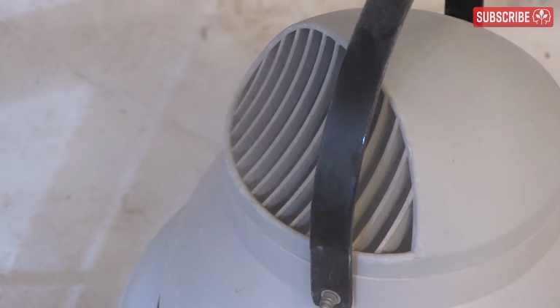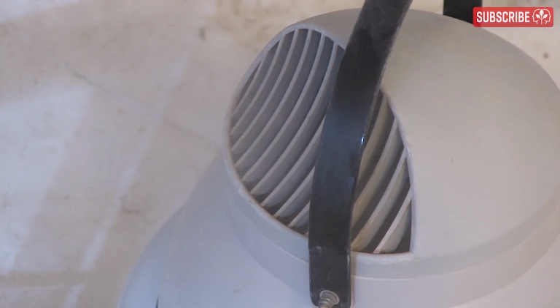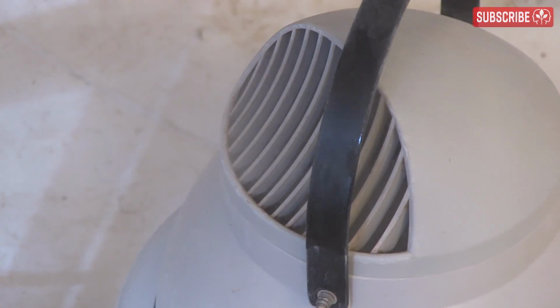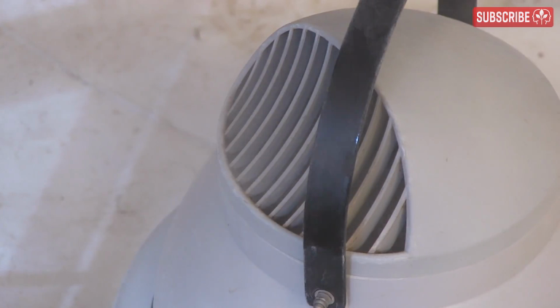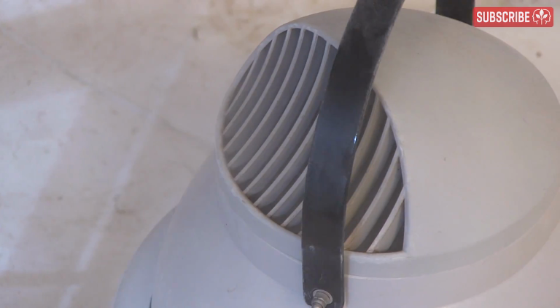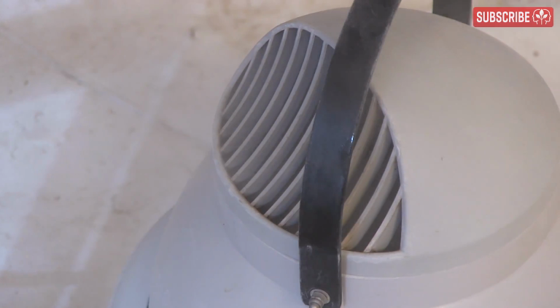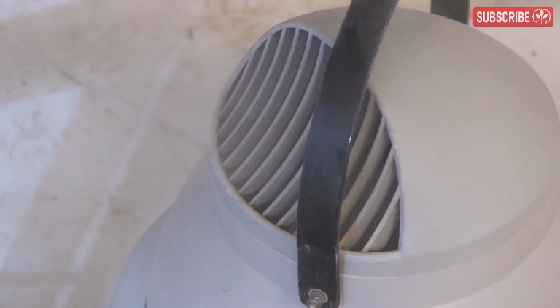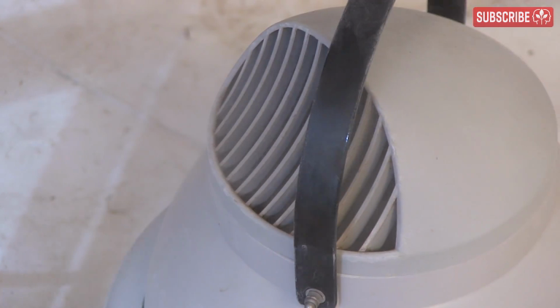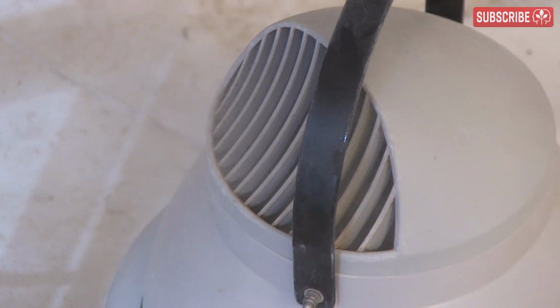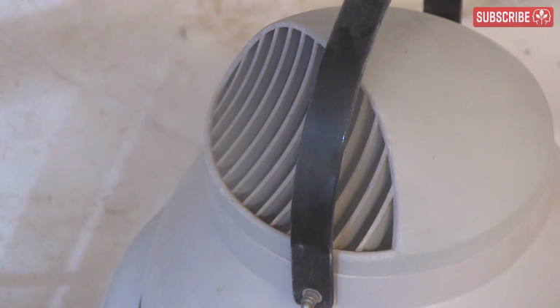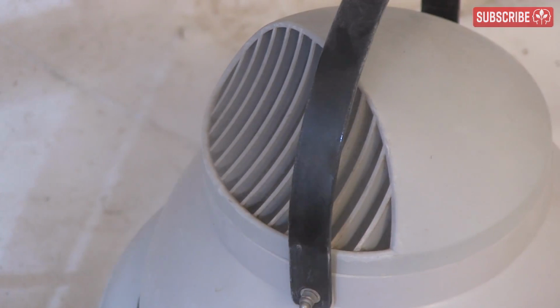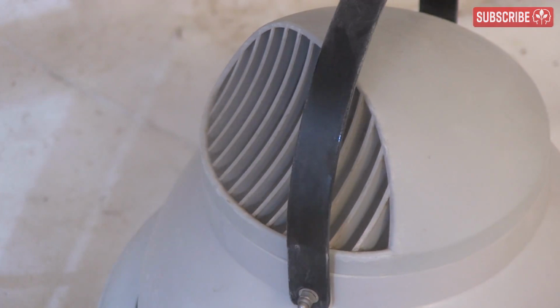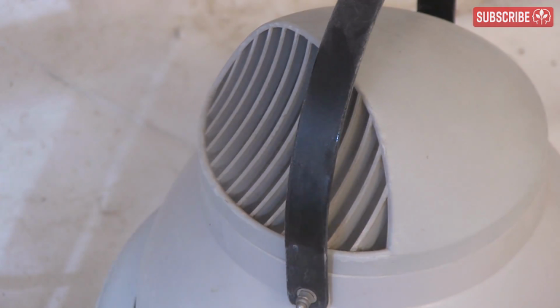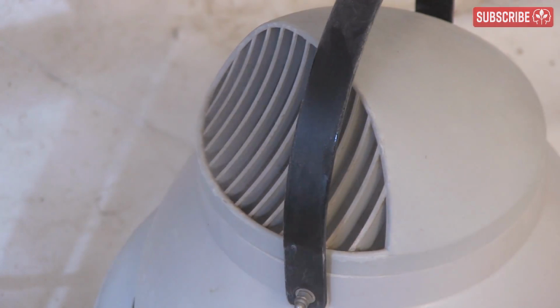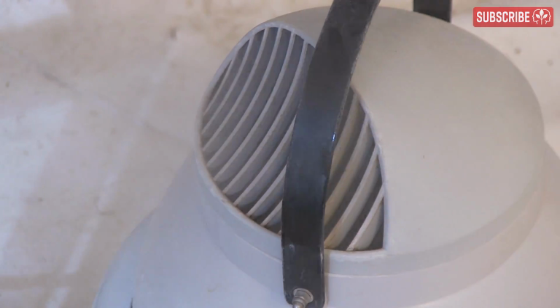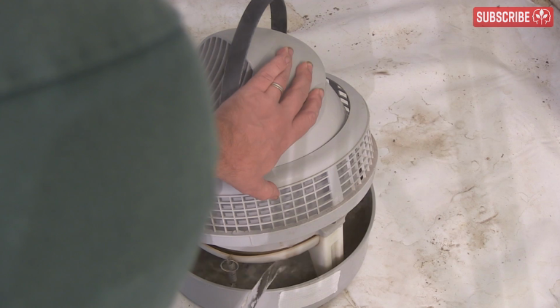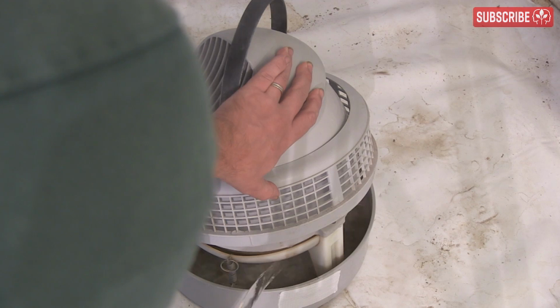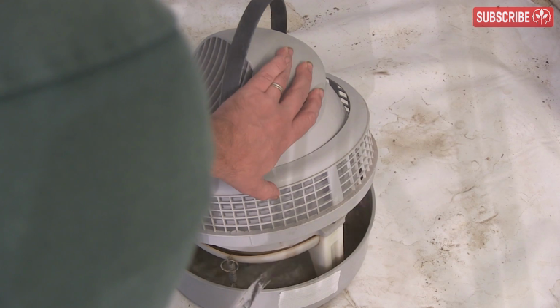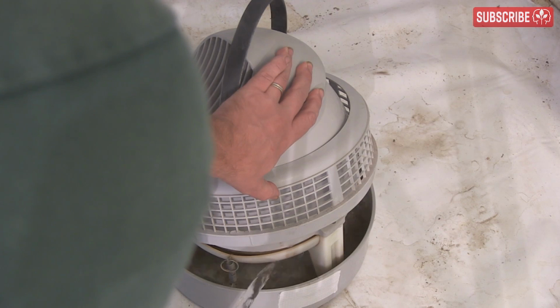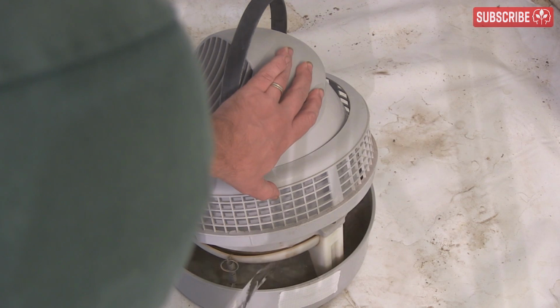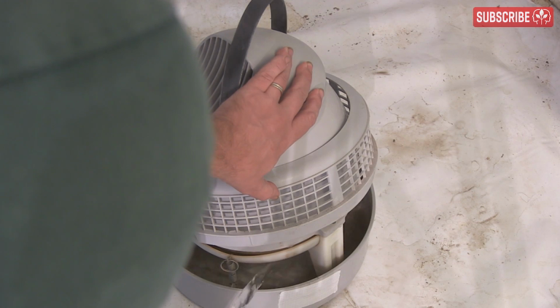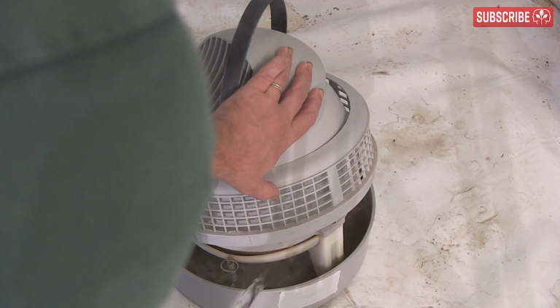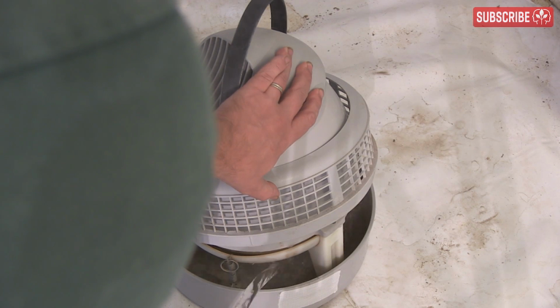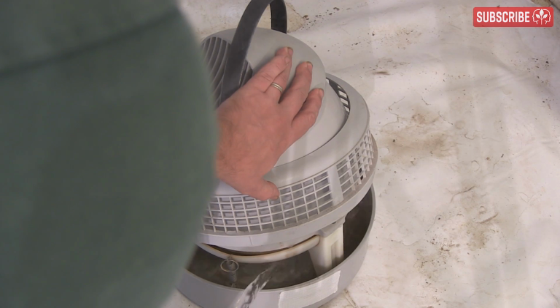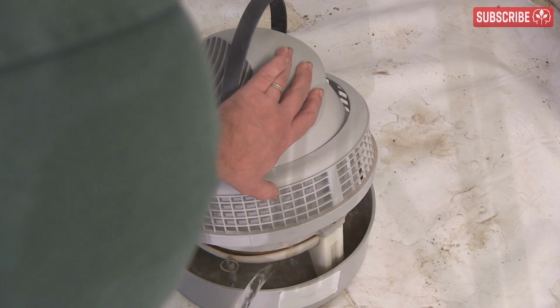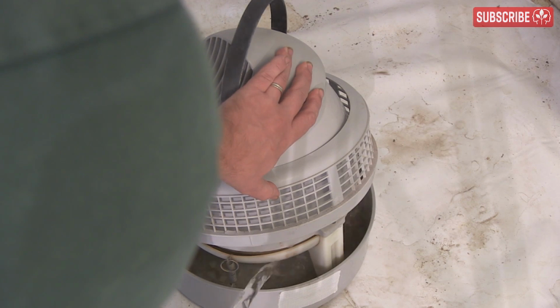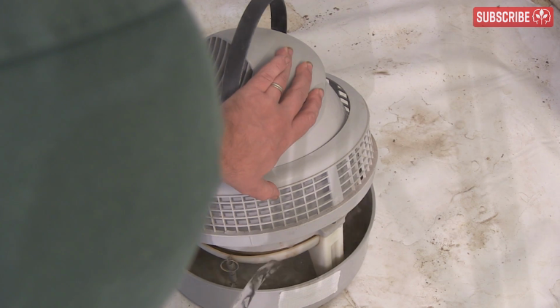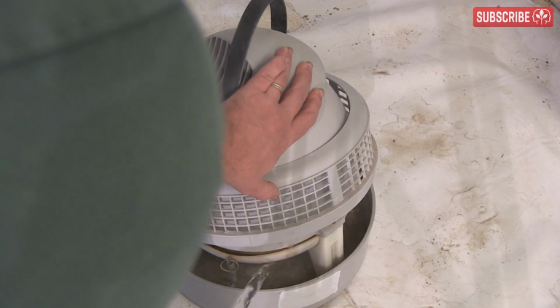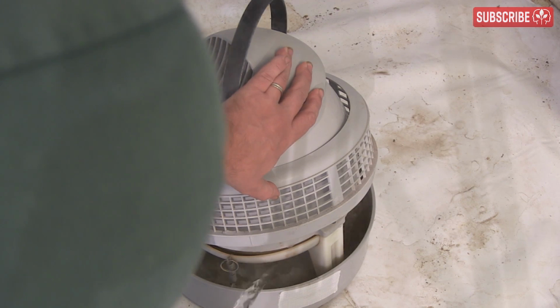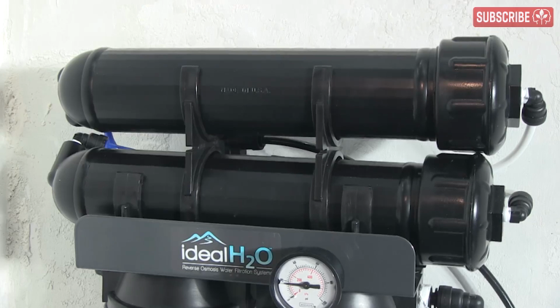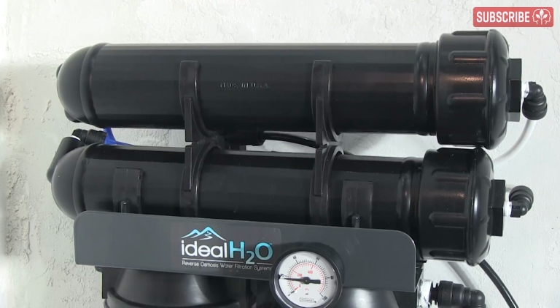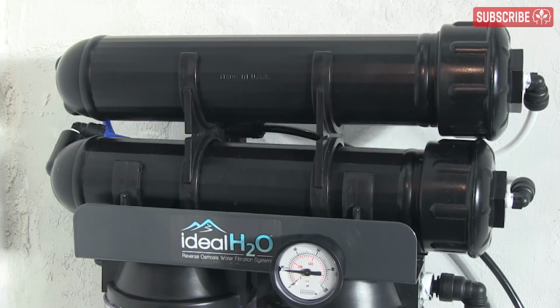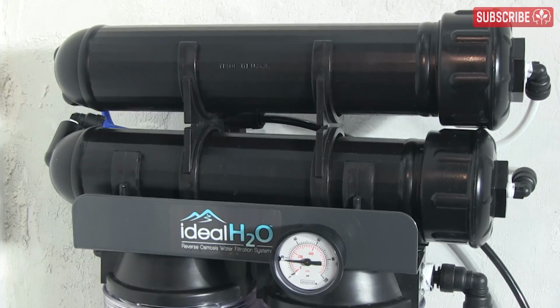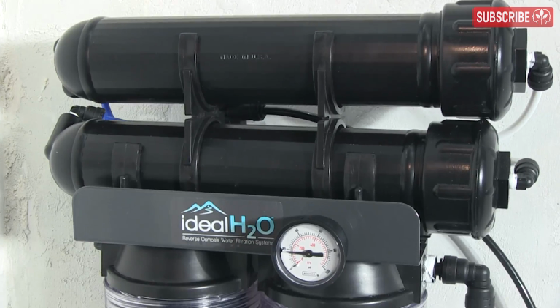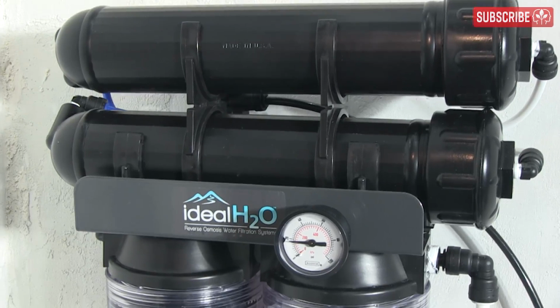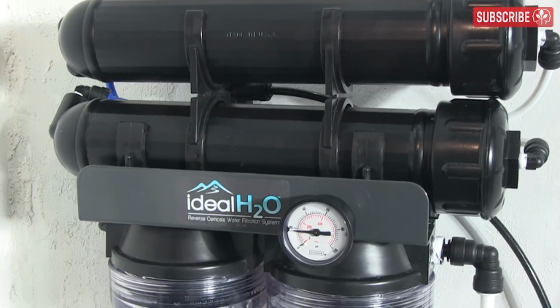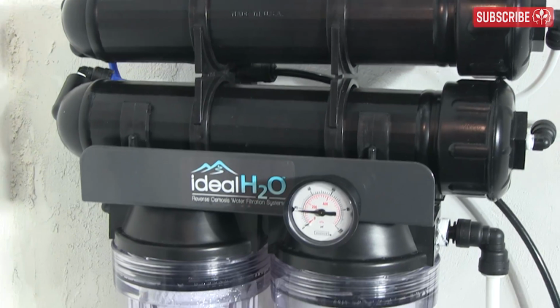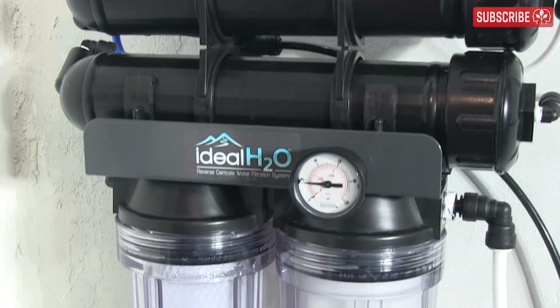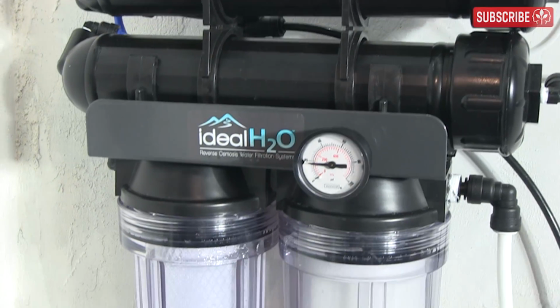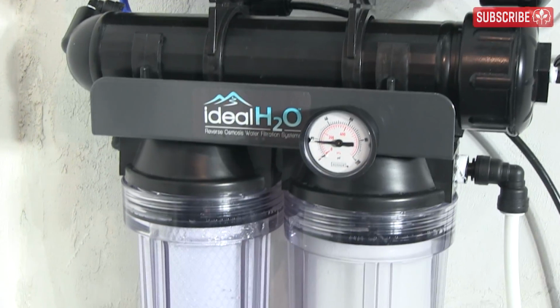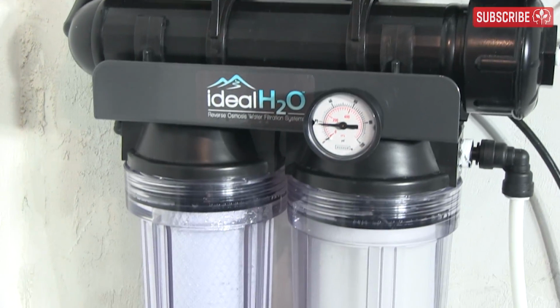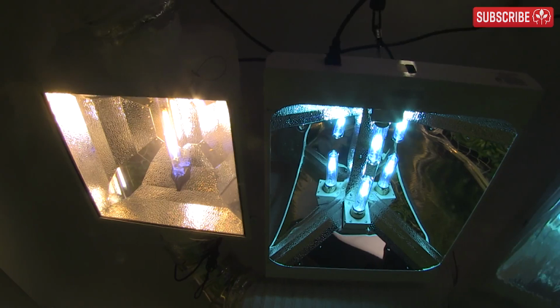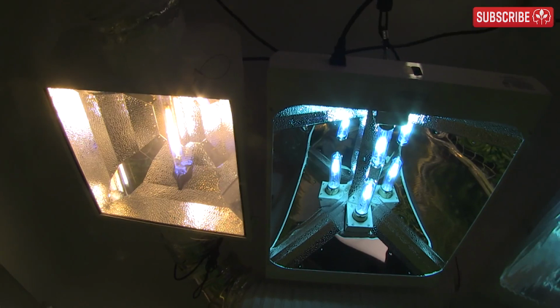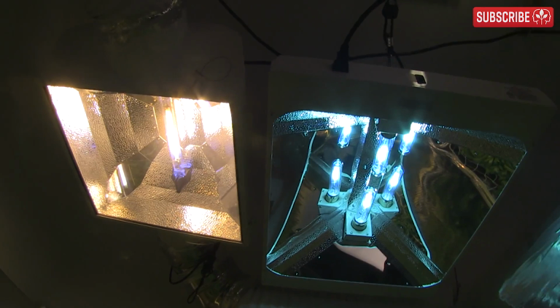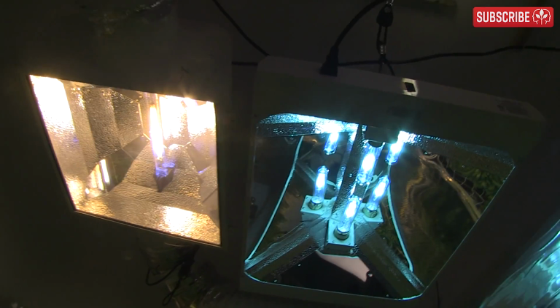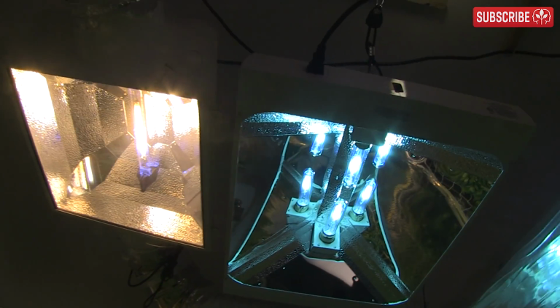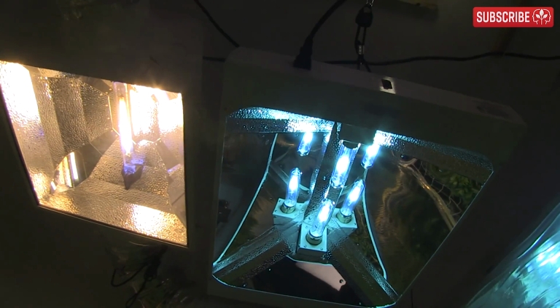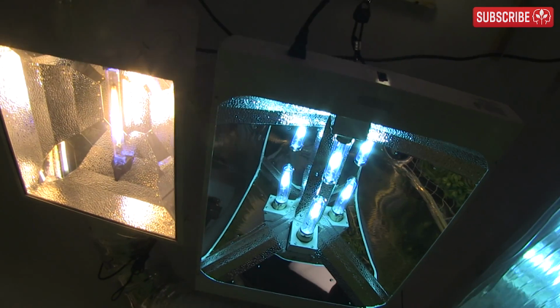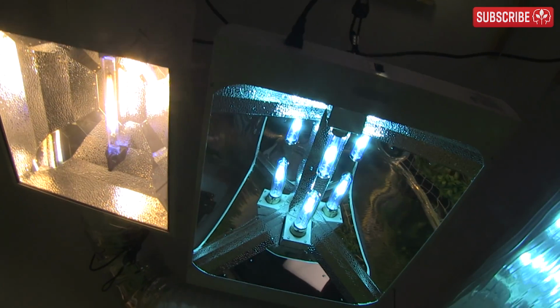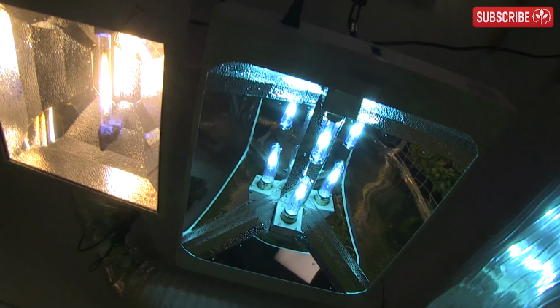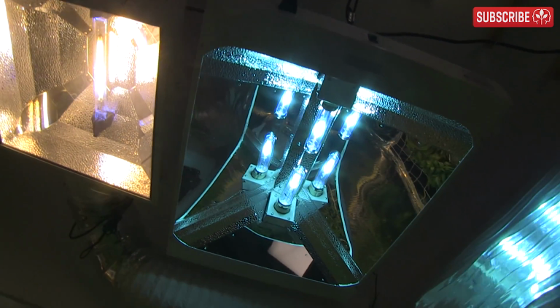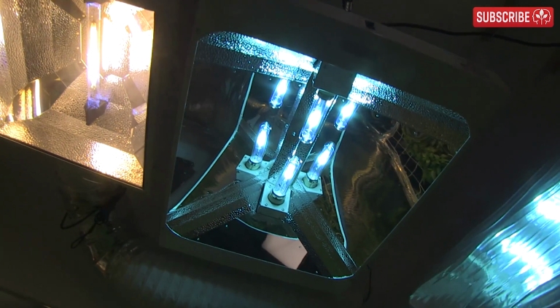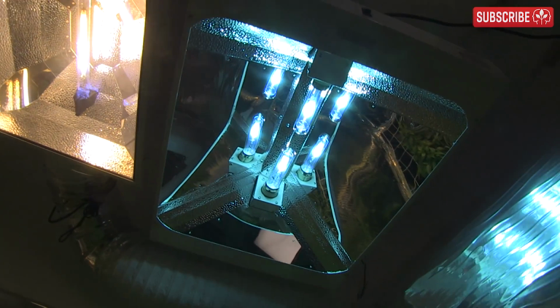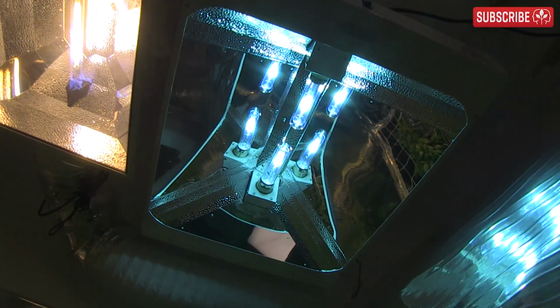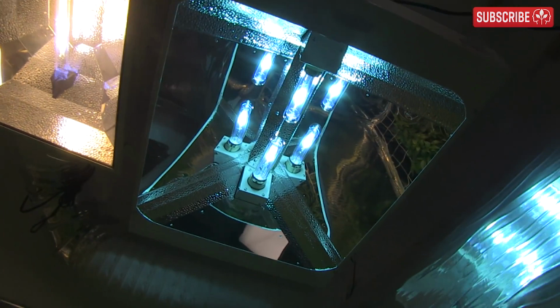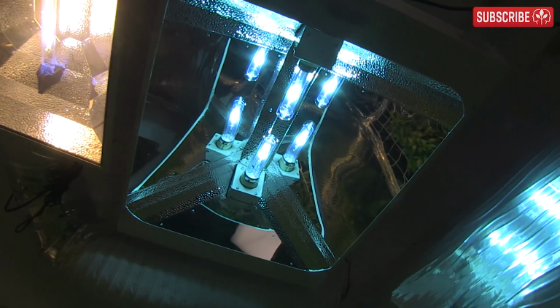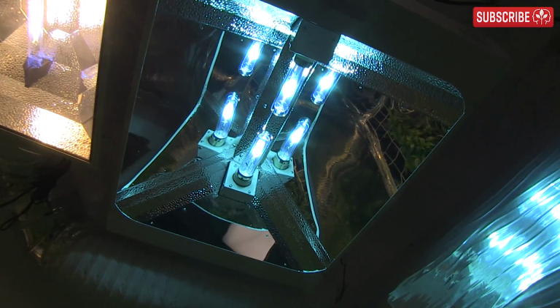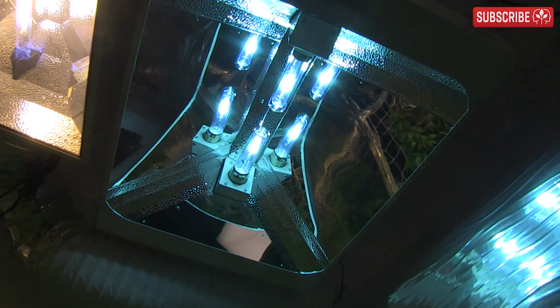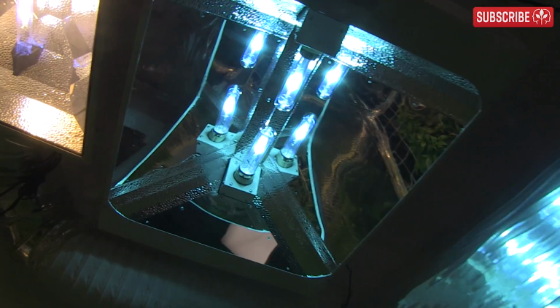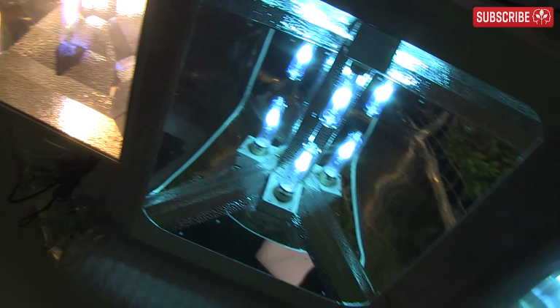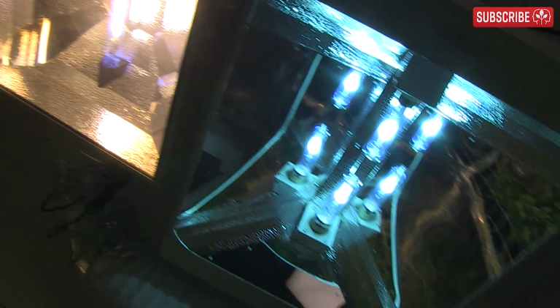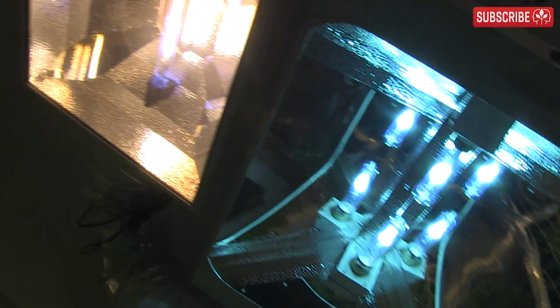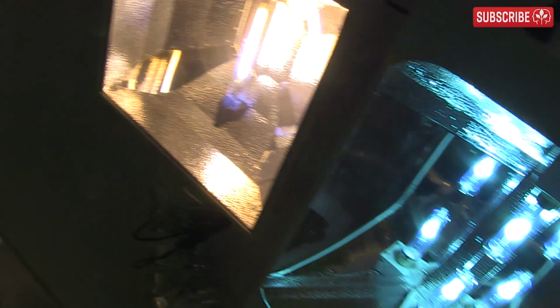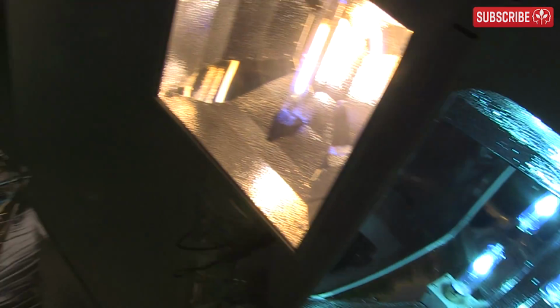Final point: if you use a humidifier, always use the purest water possible — preferably RO — otherwise mineral deposits will build up on your reflectors and dull them.